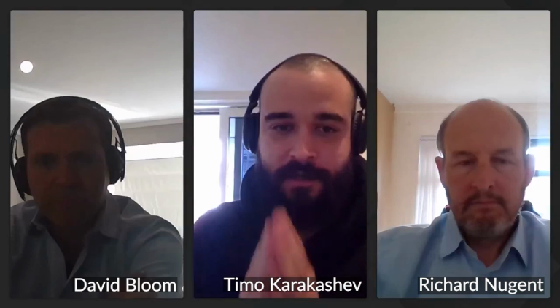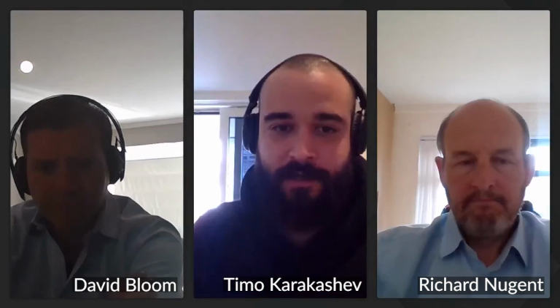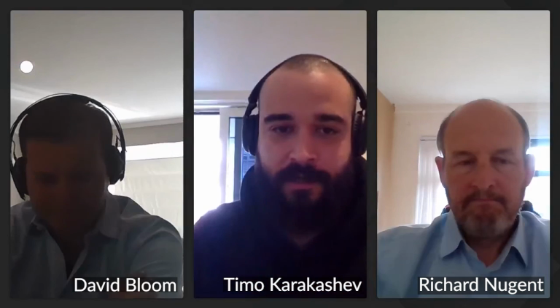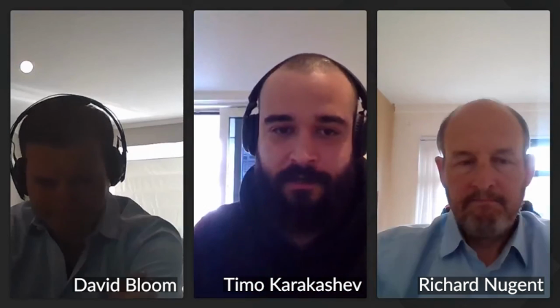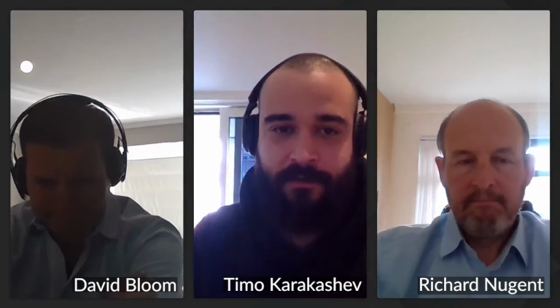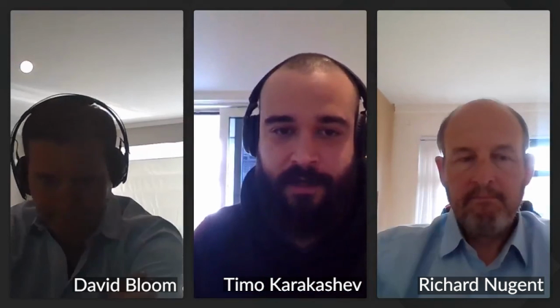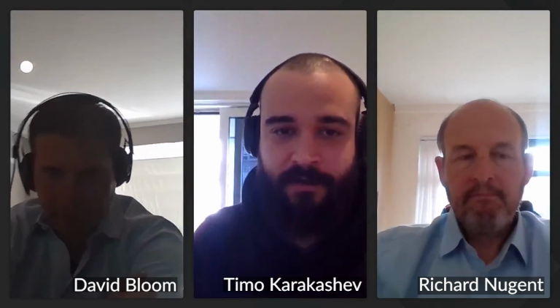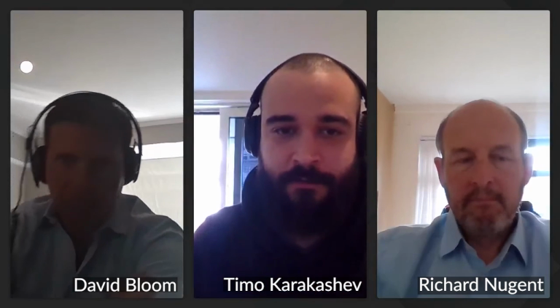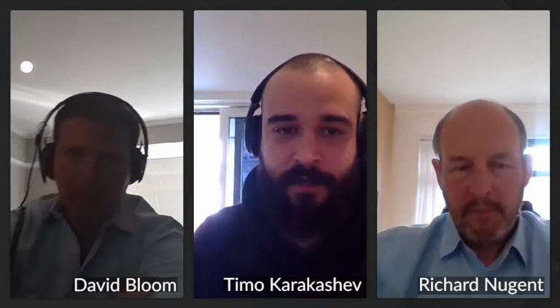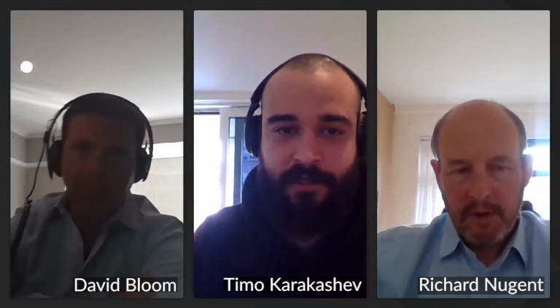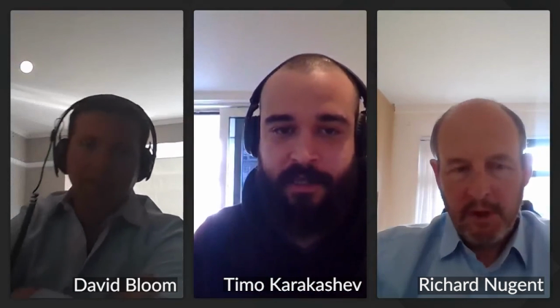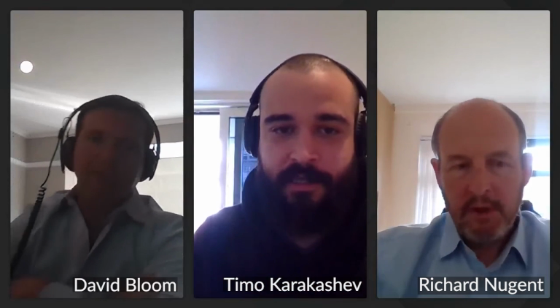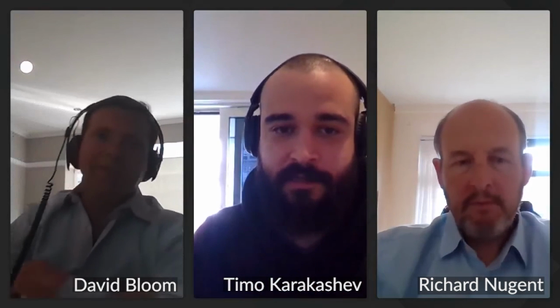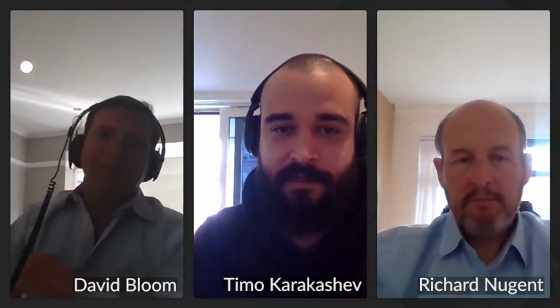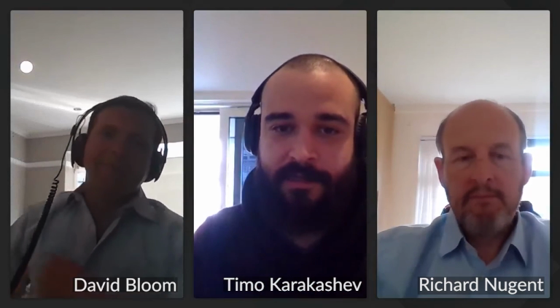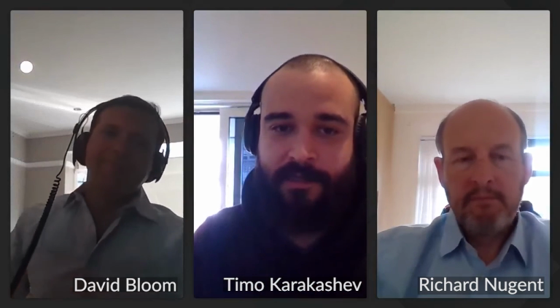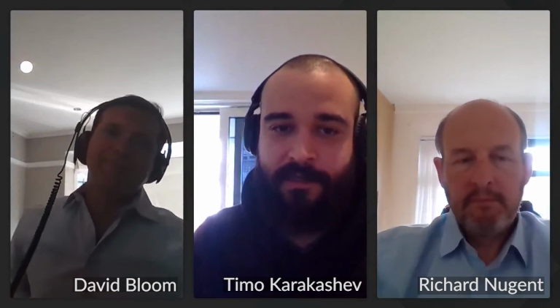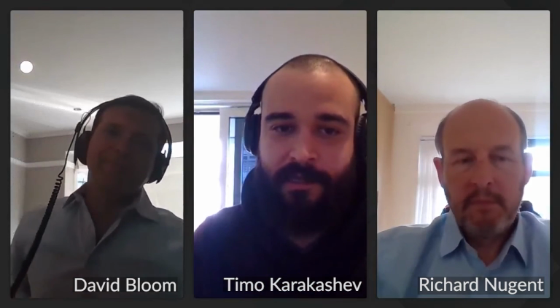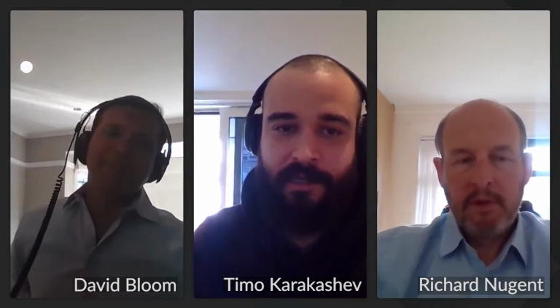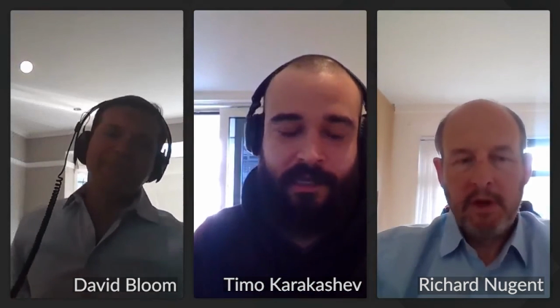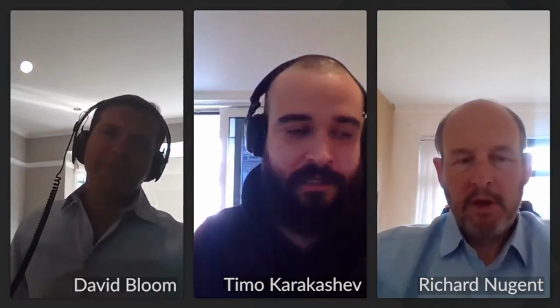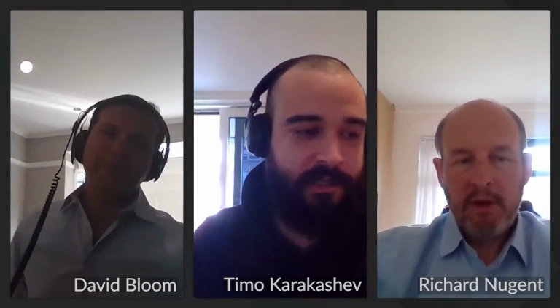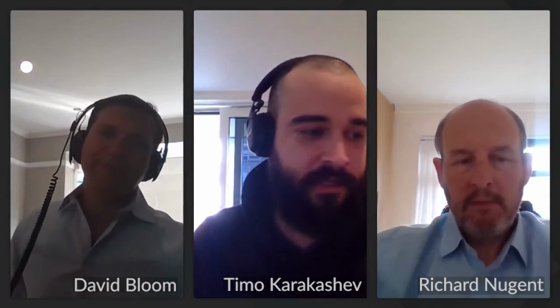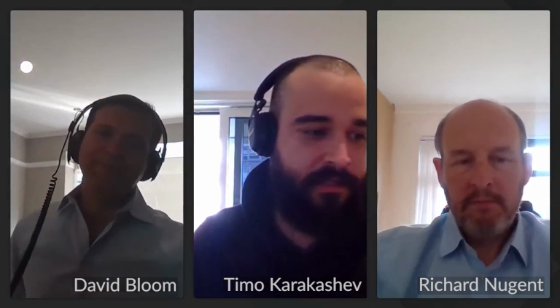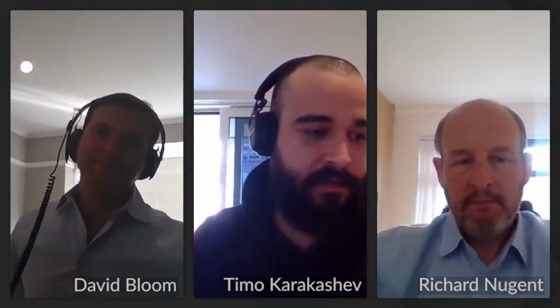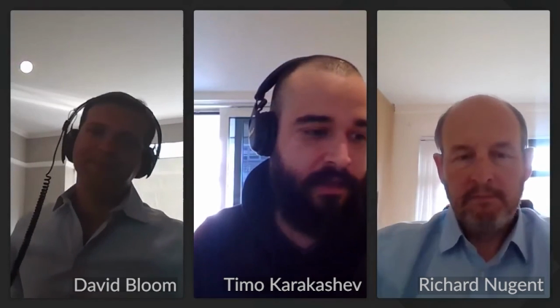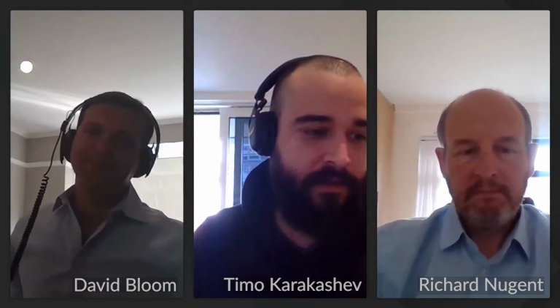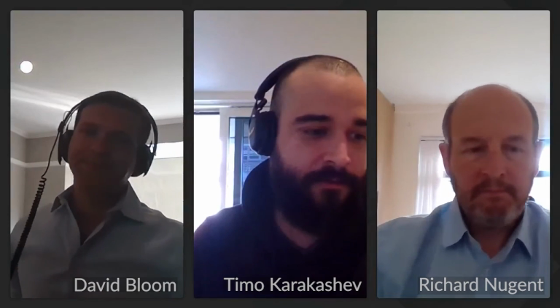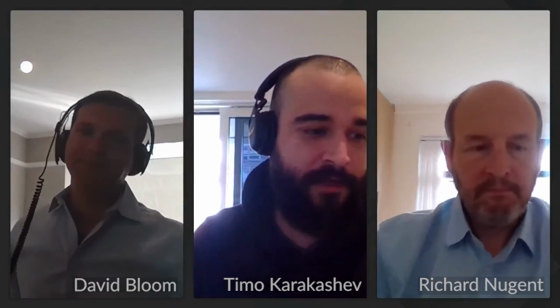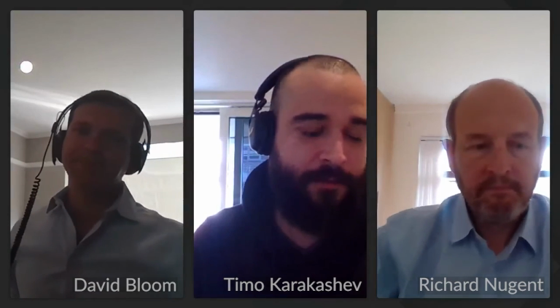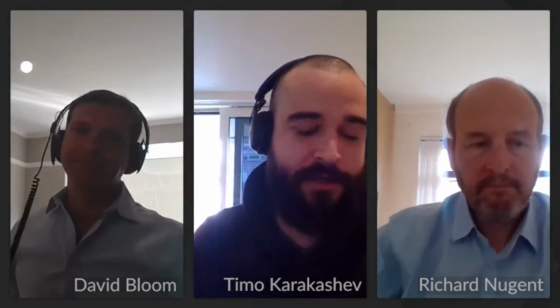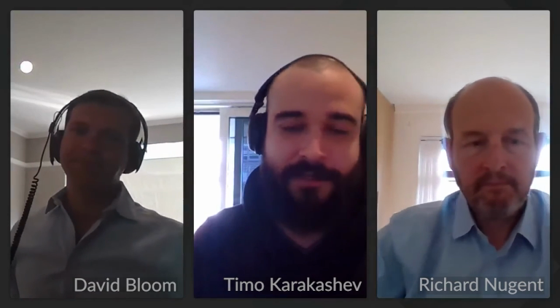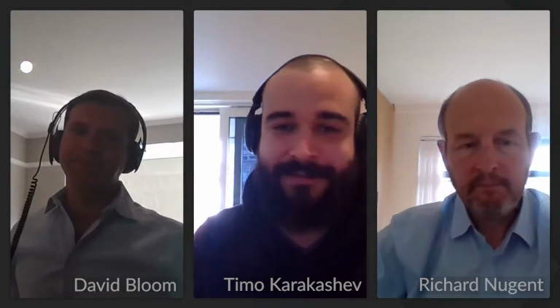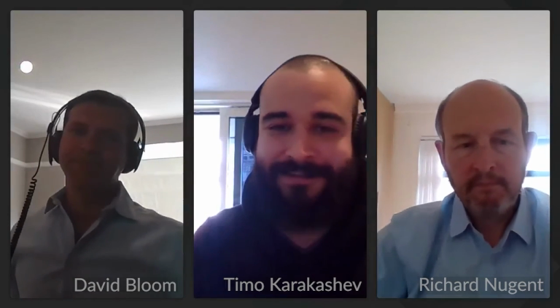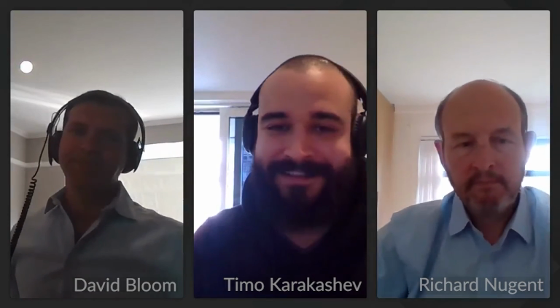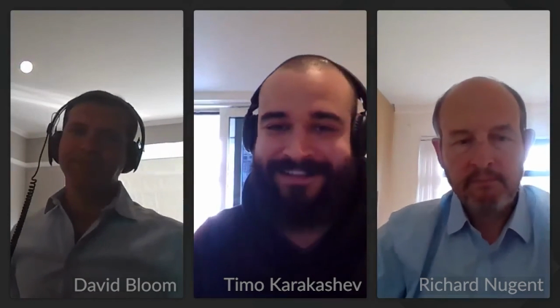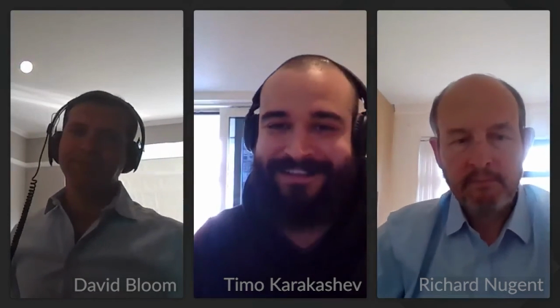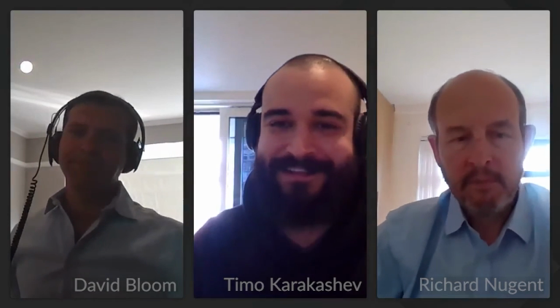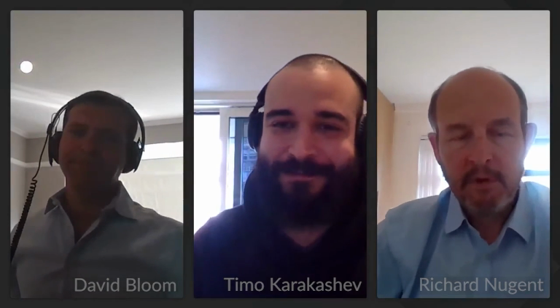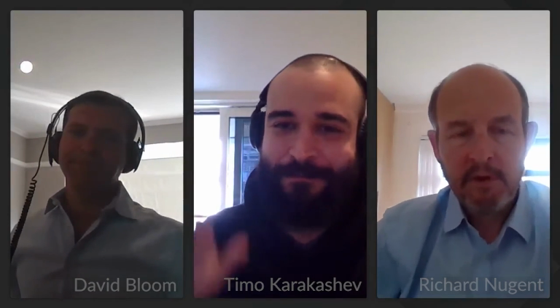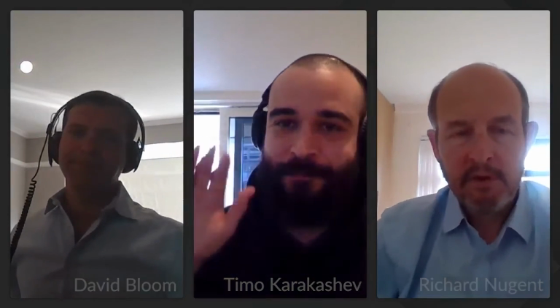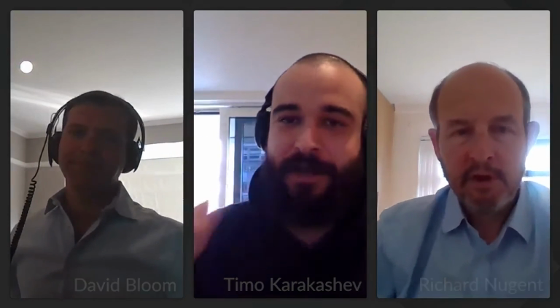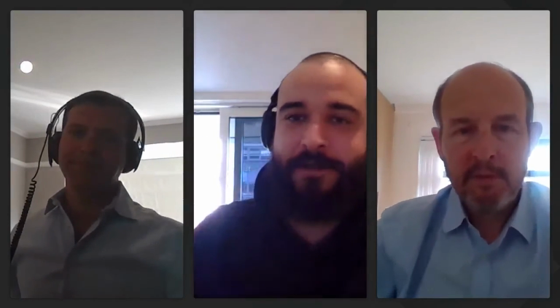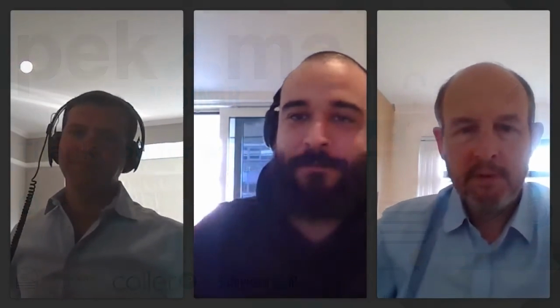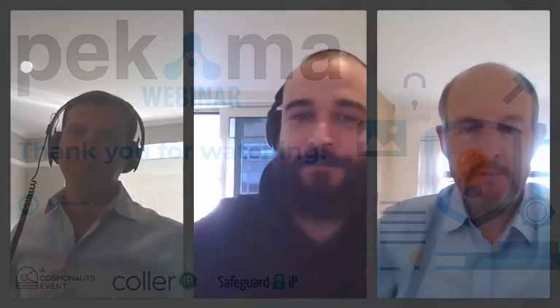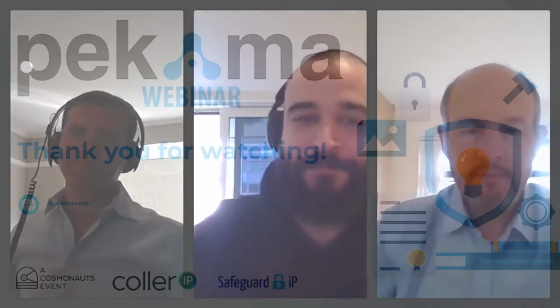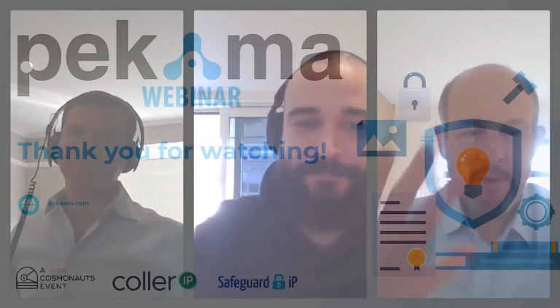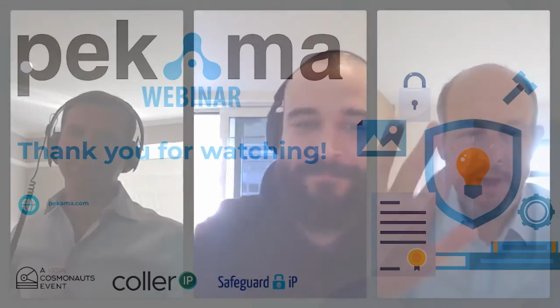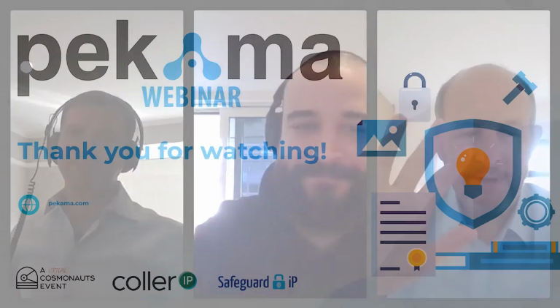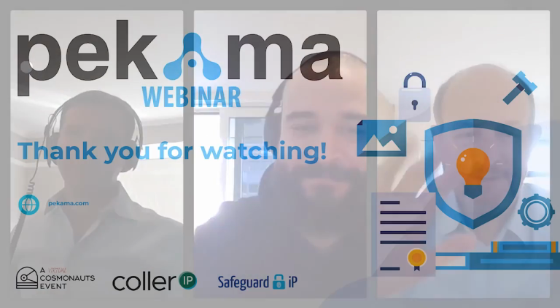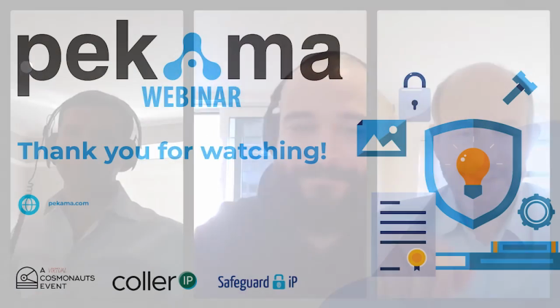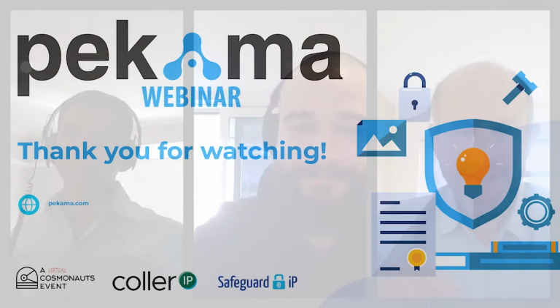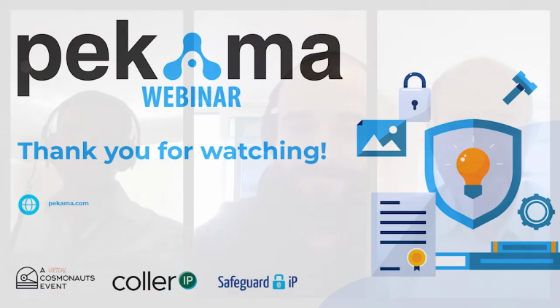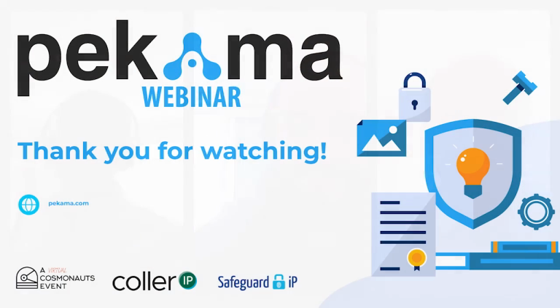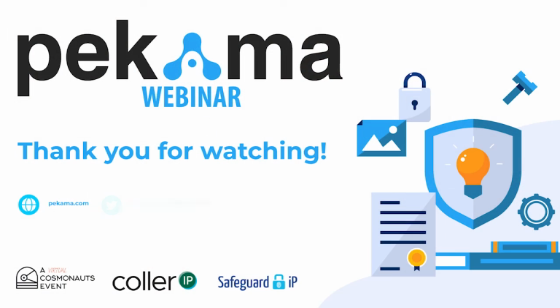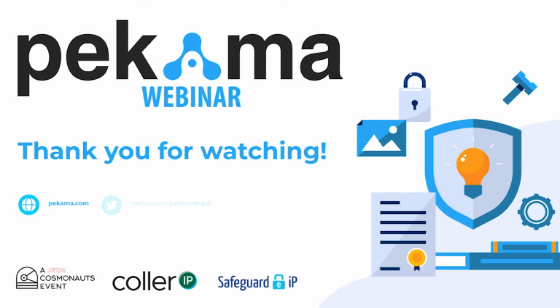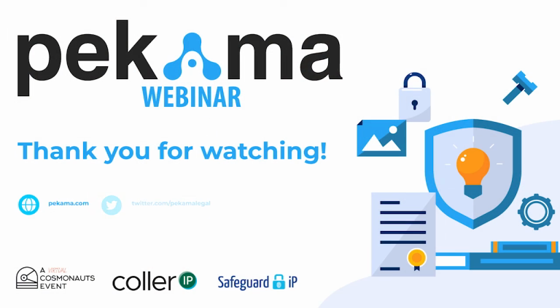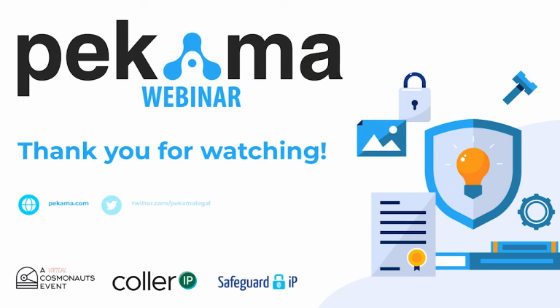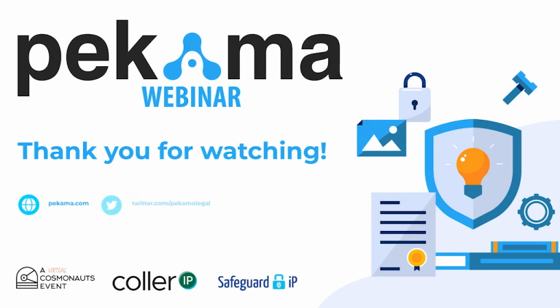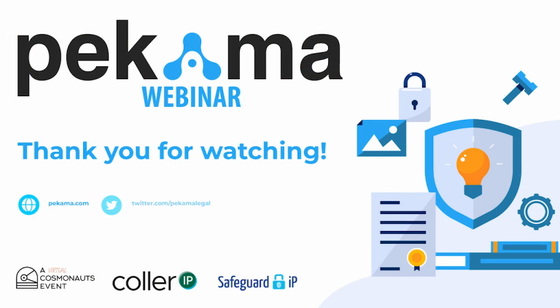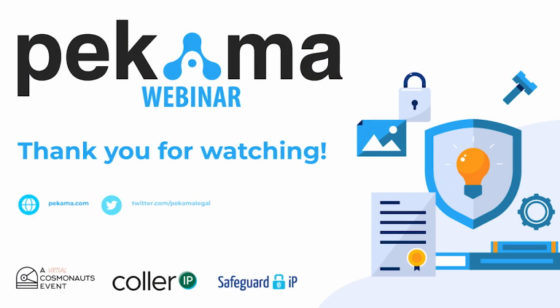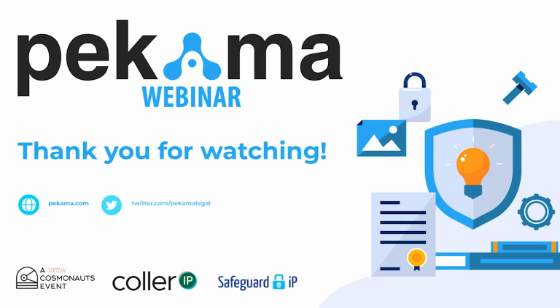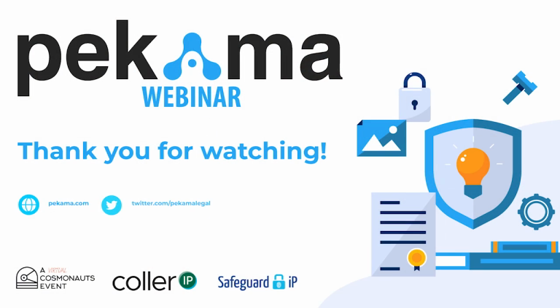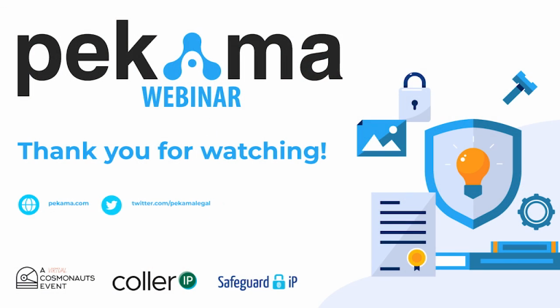Thank you very much. Have a great day and a great weekend. Thanks, Timo. Bye.